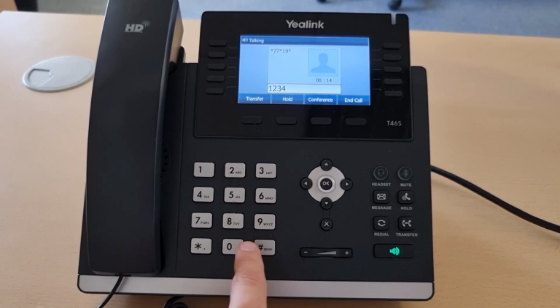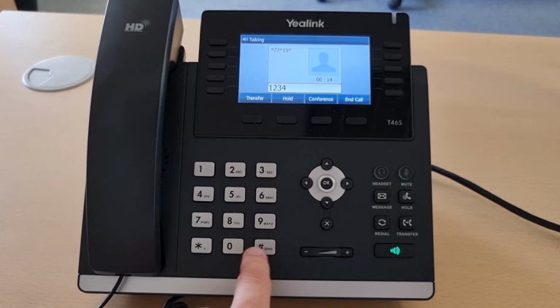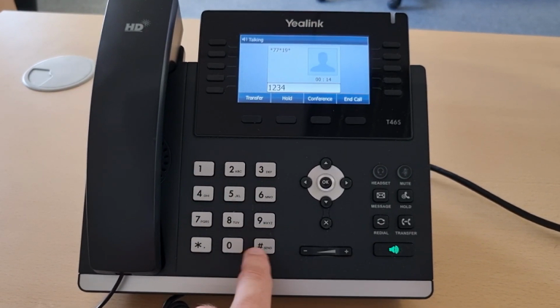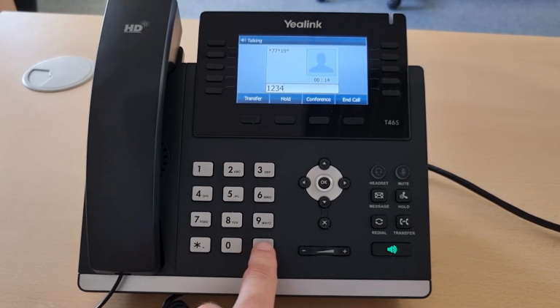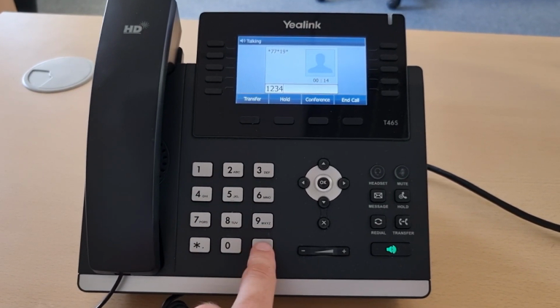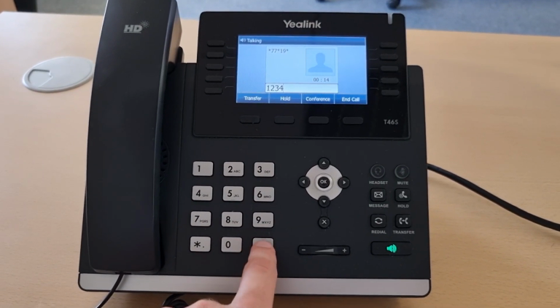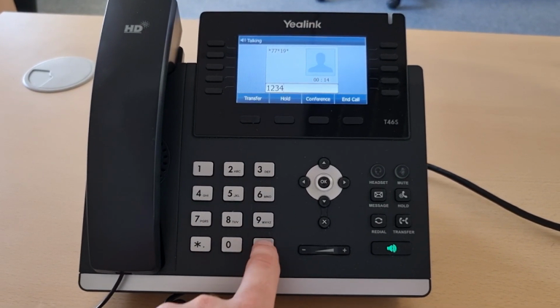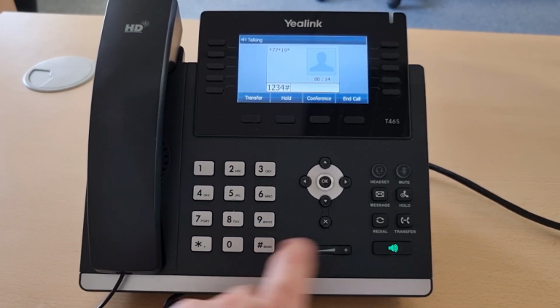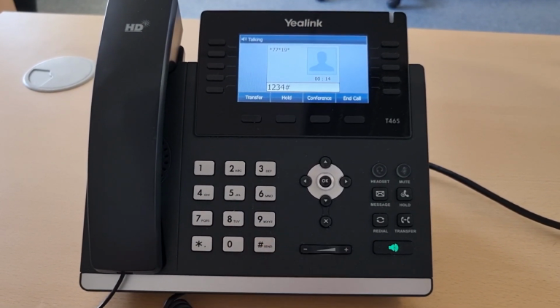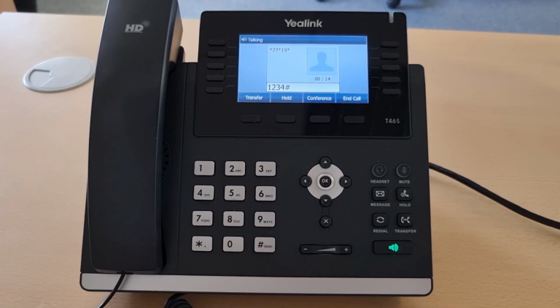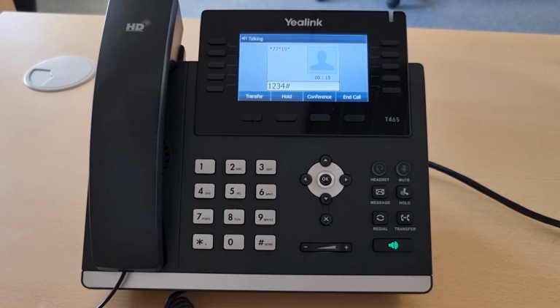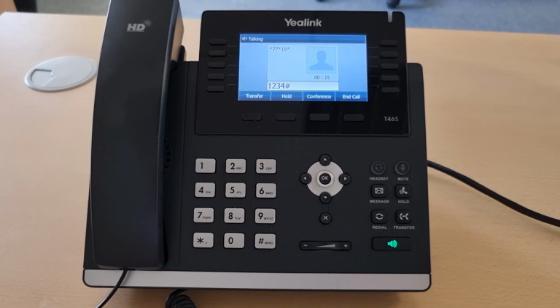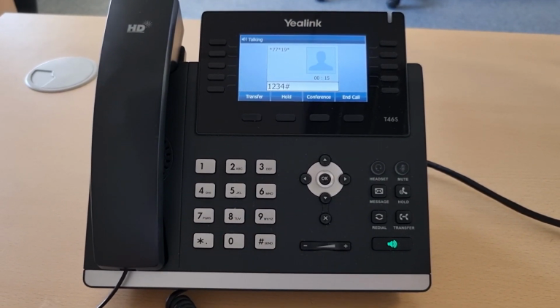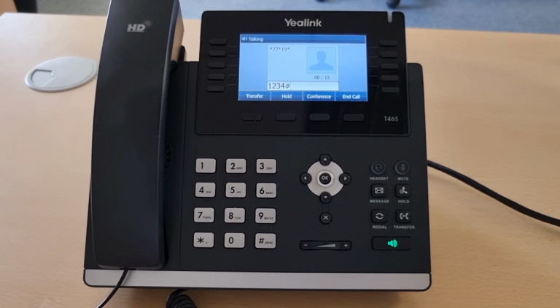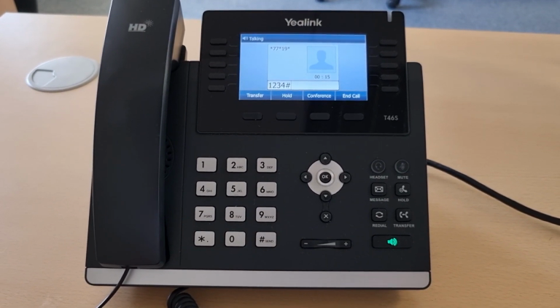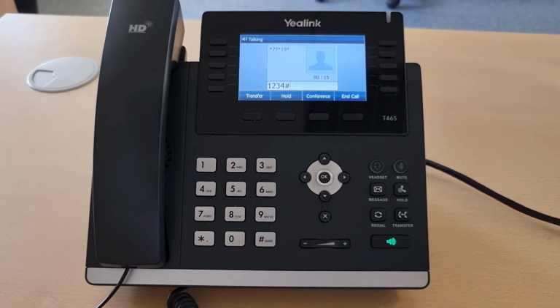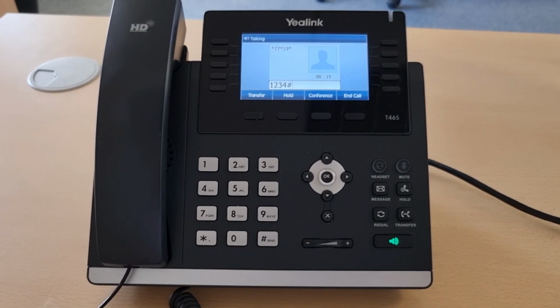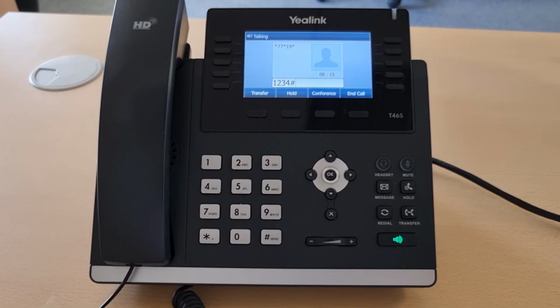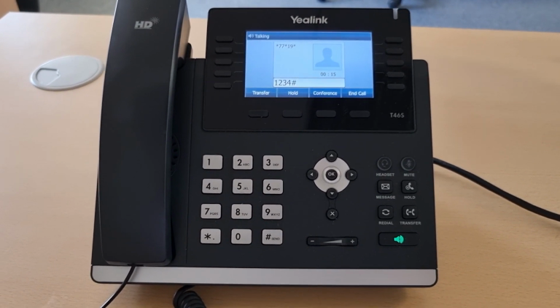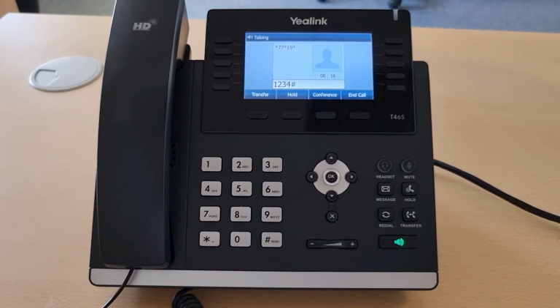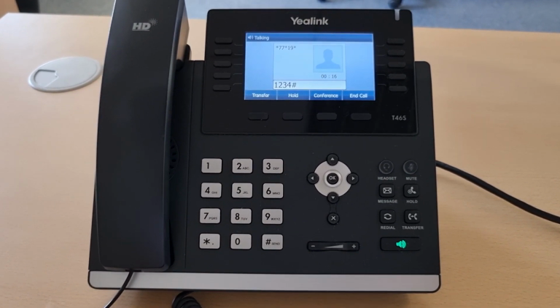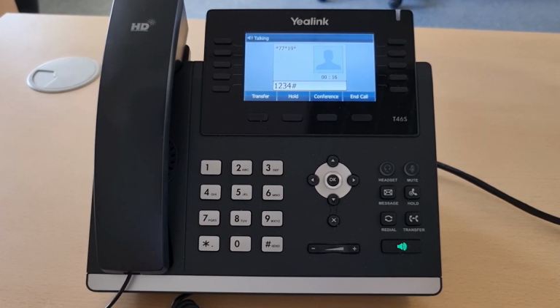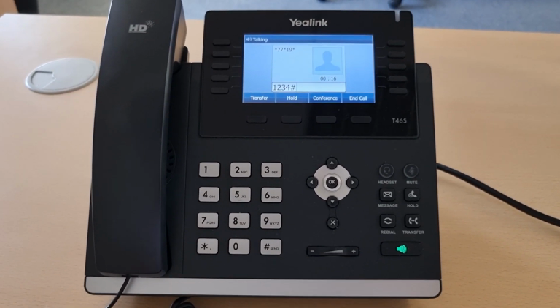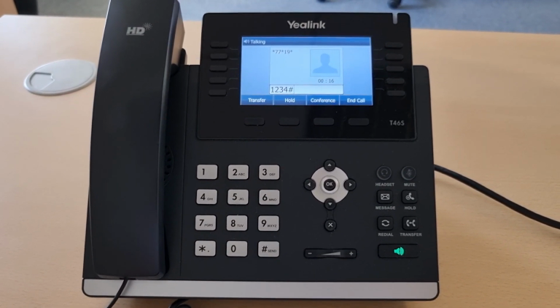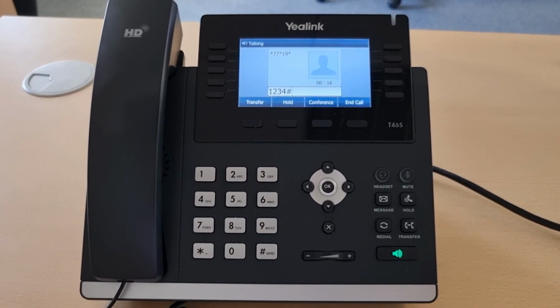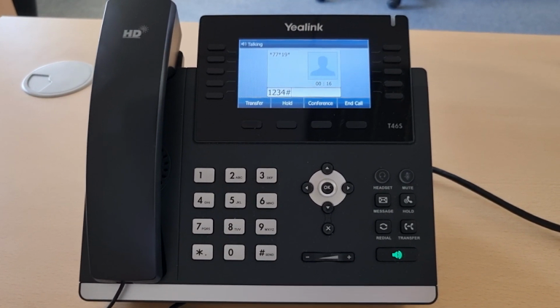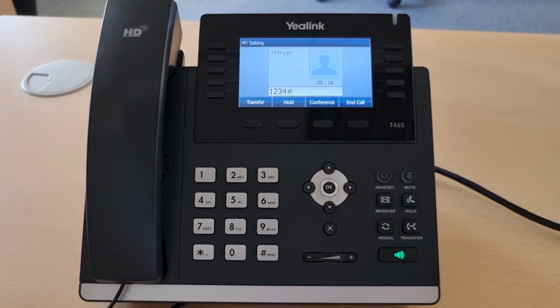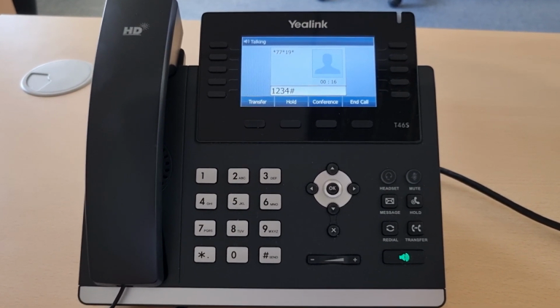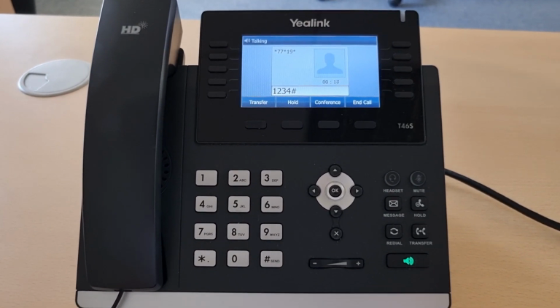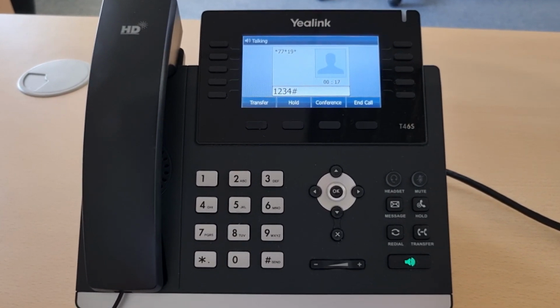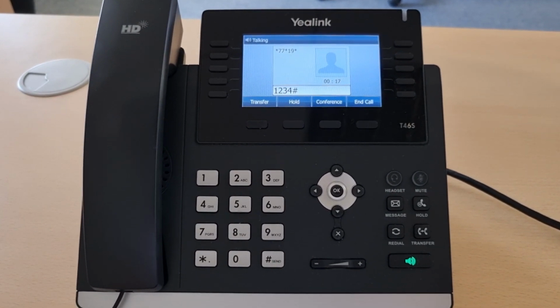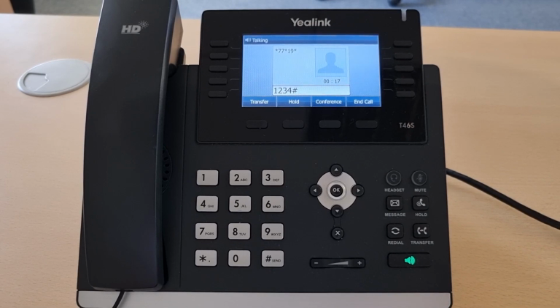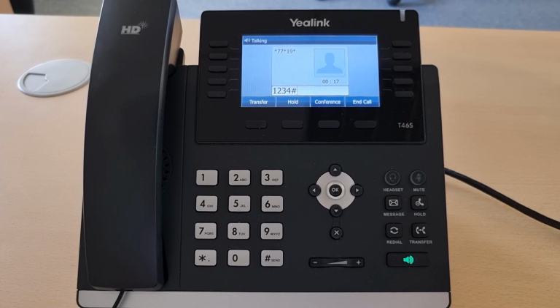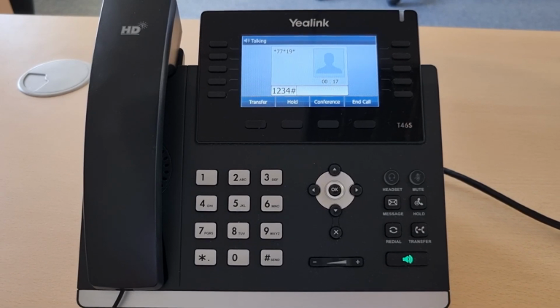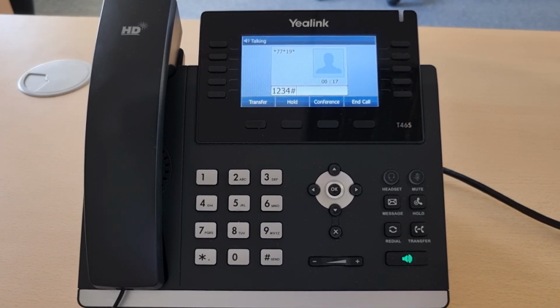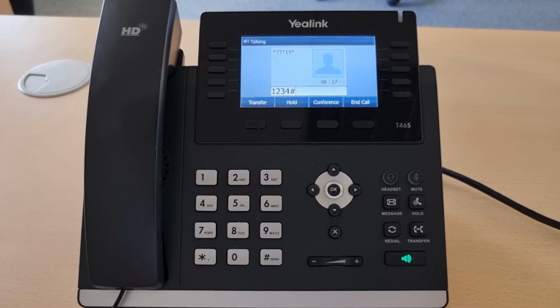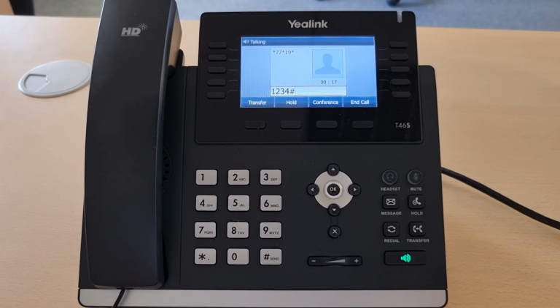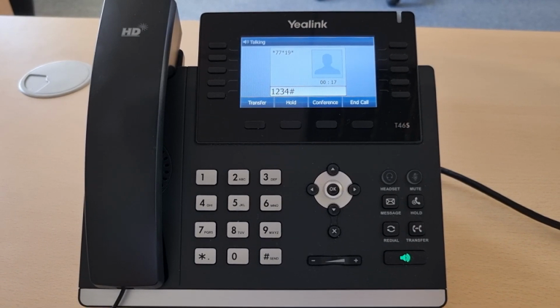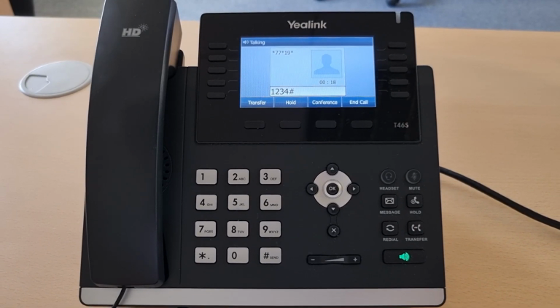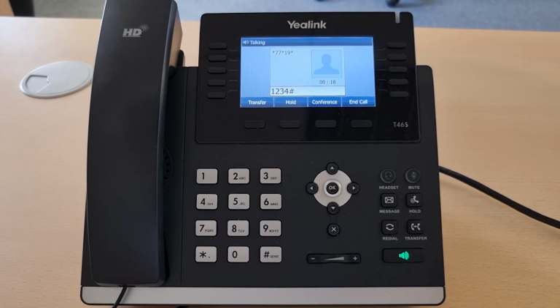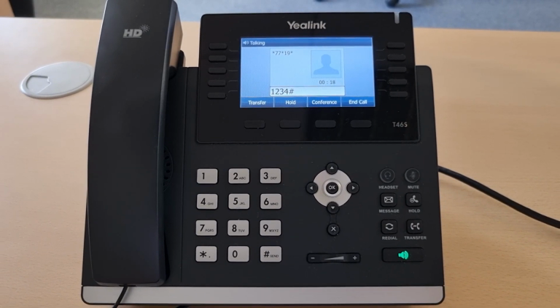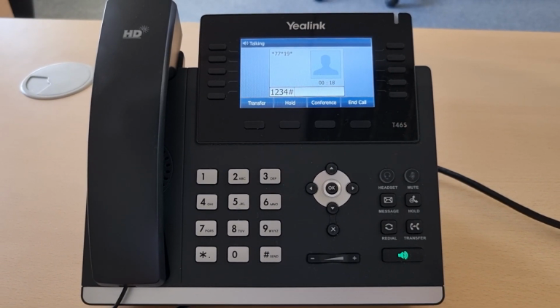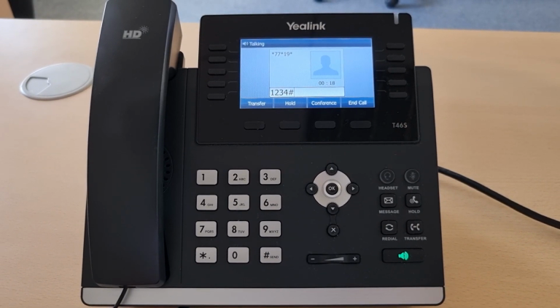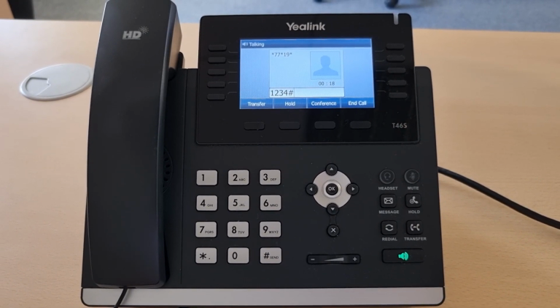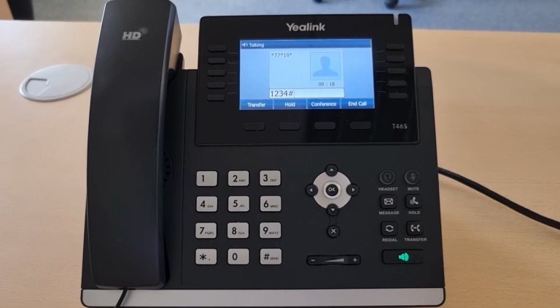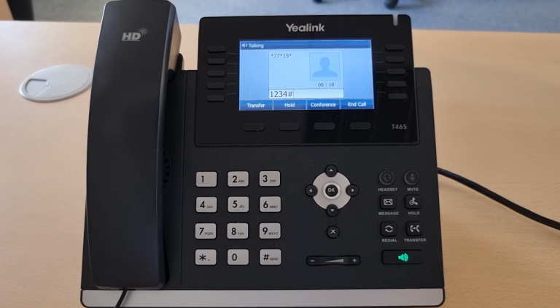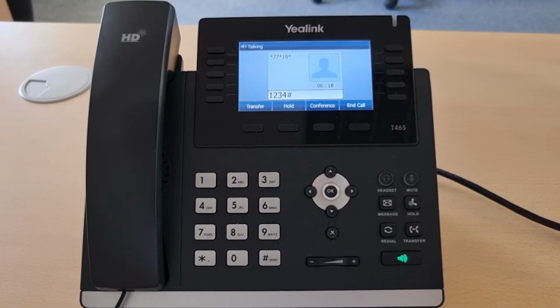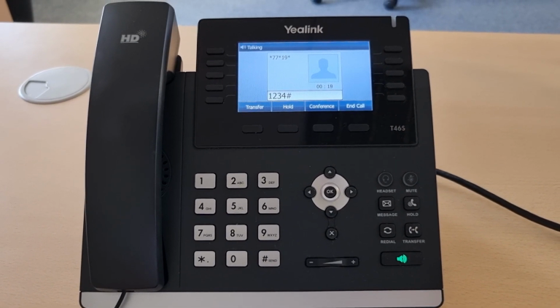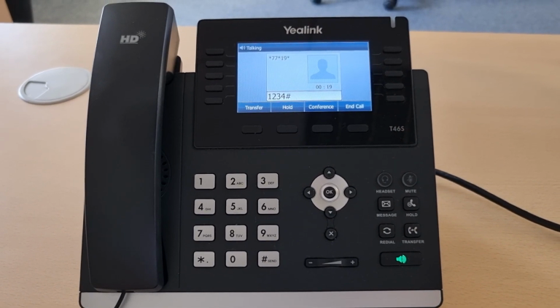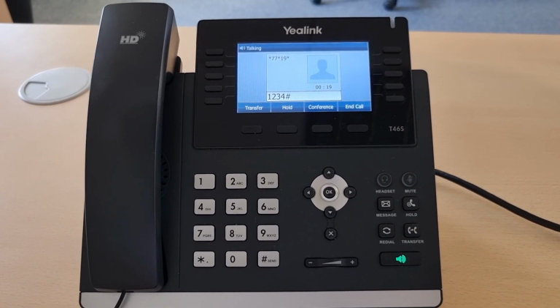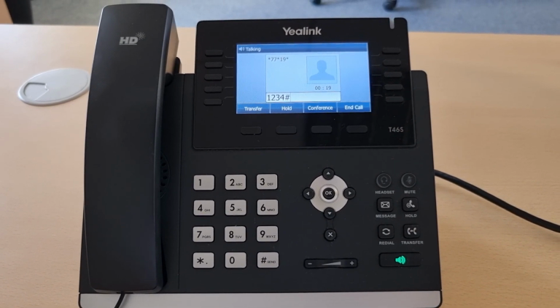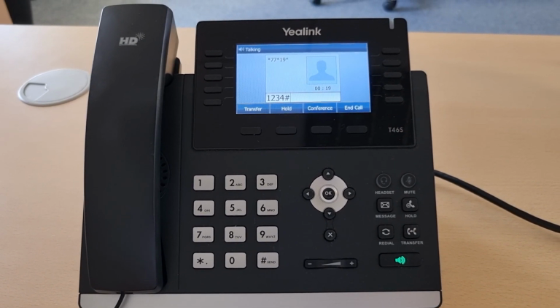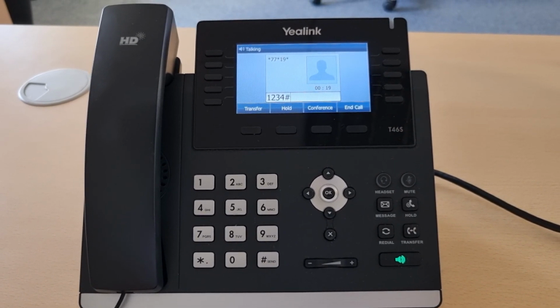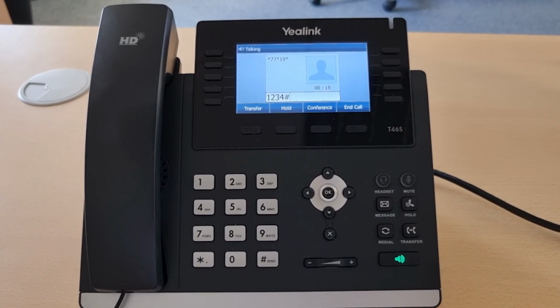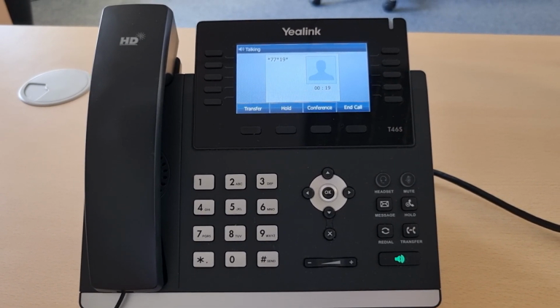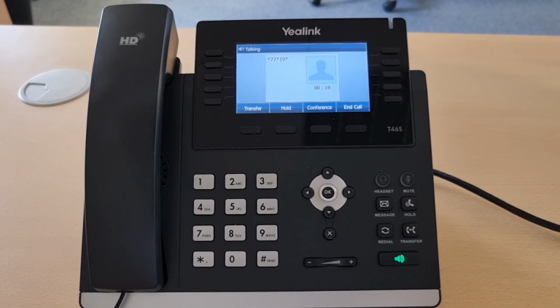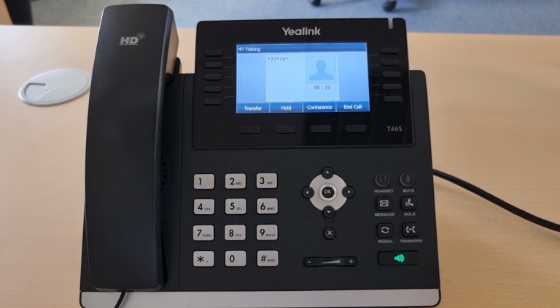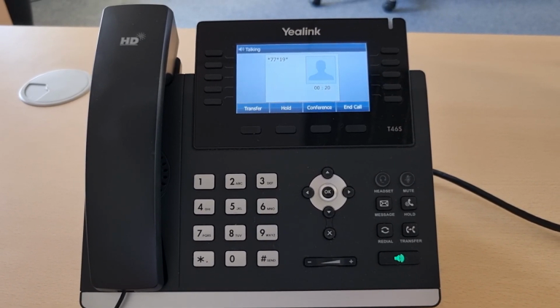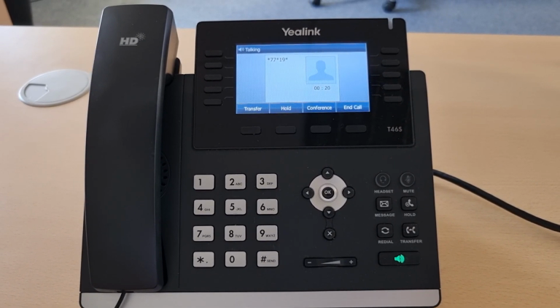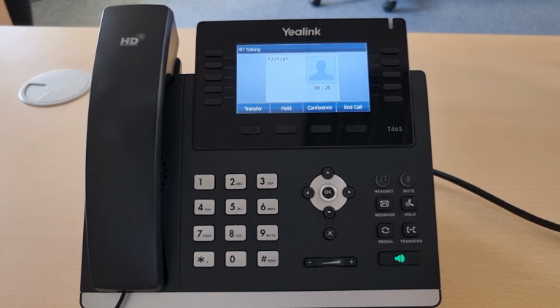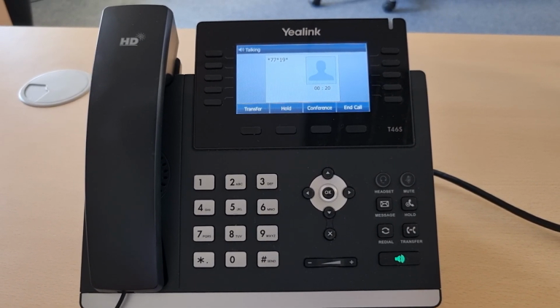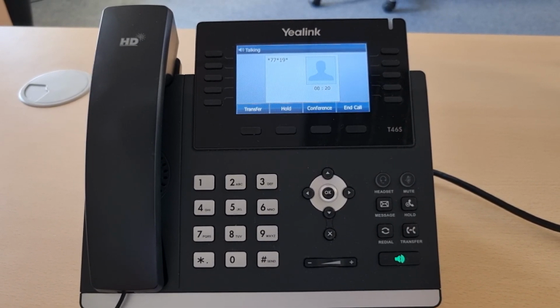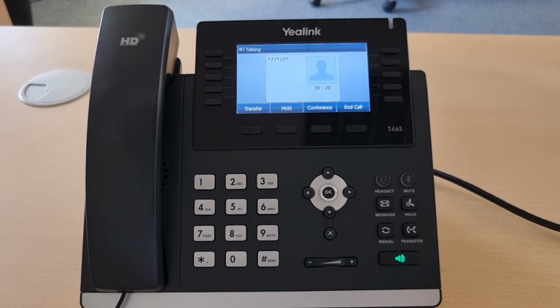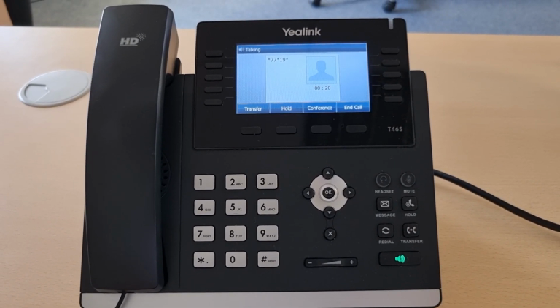I'll press hash. The system announces: login successful. The phone will now be reset to your account.